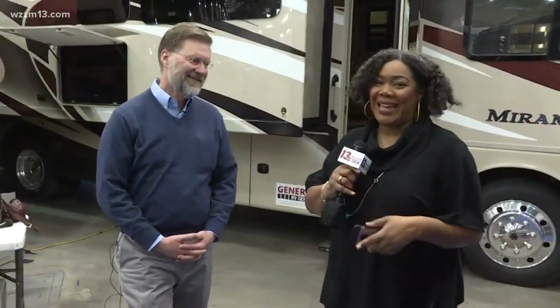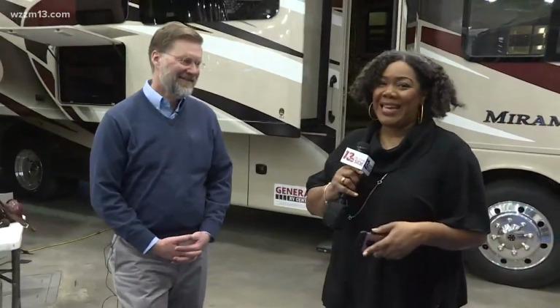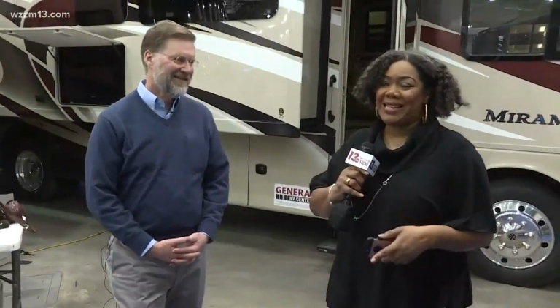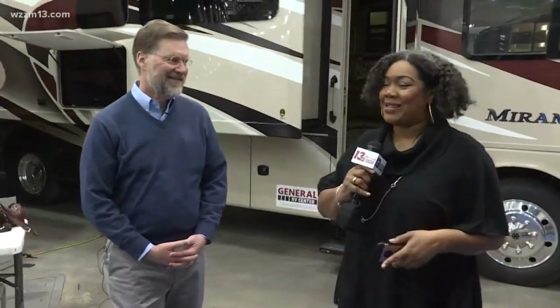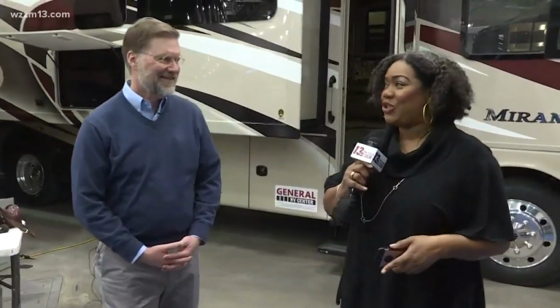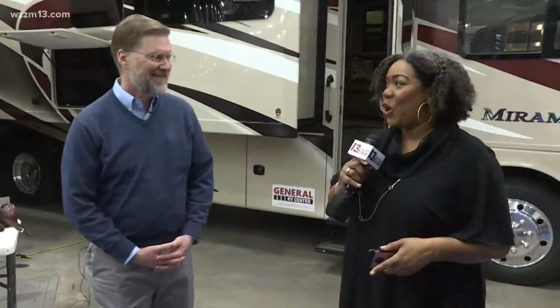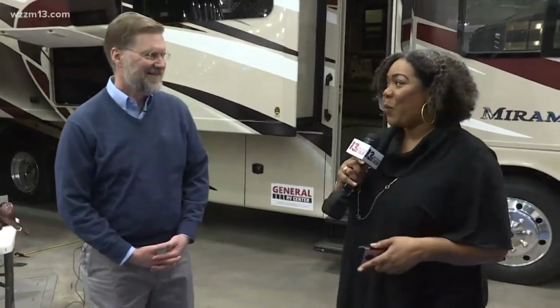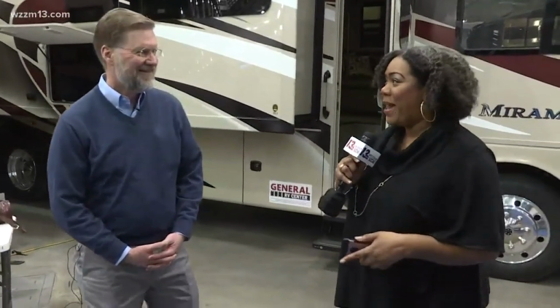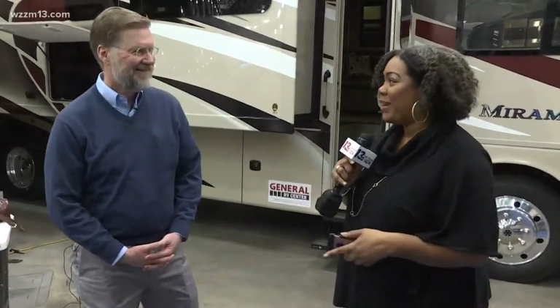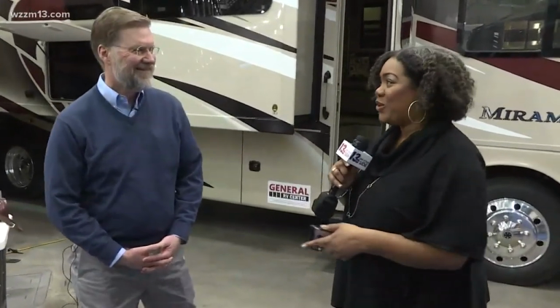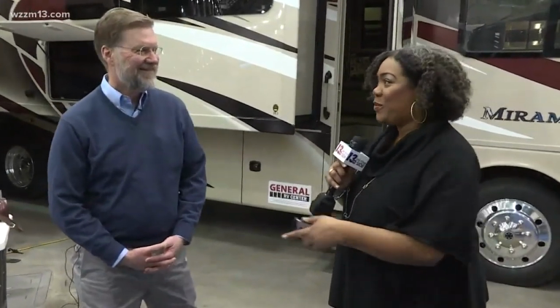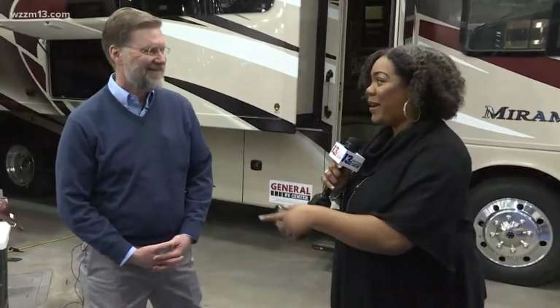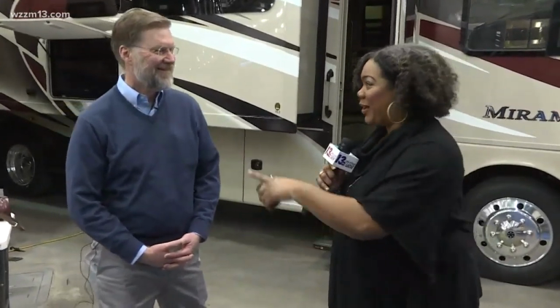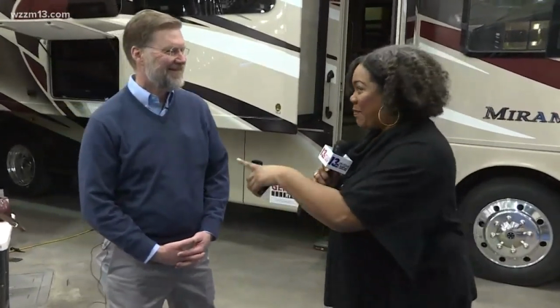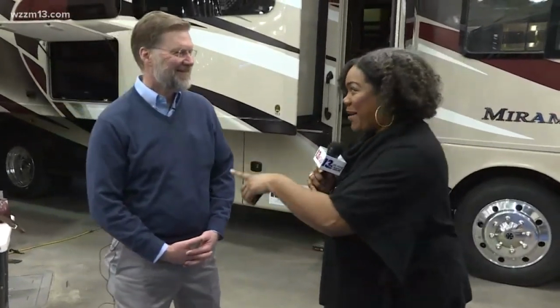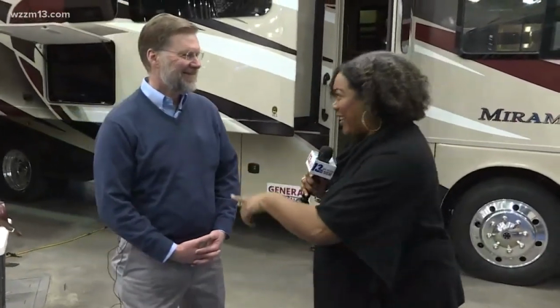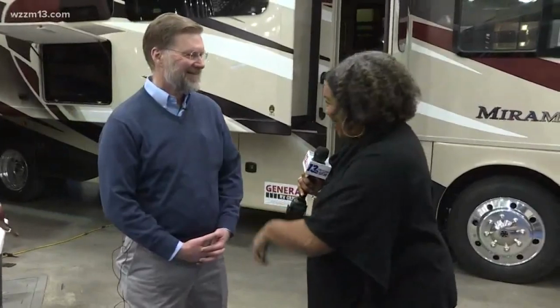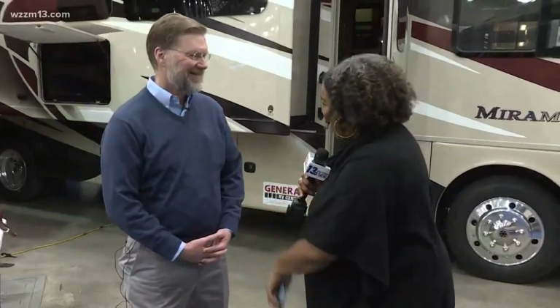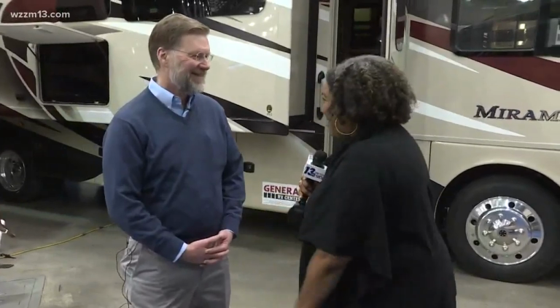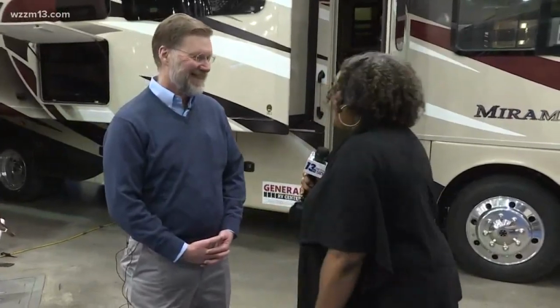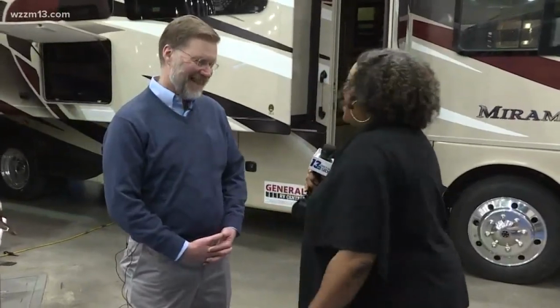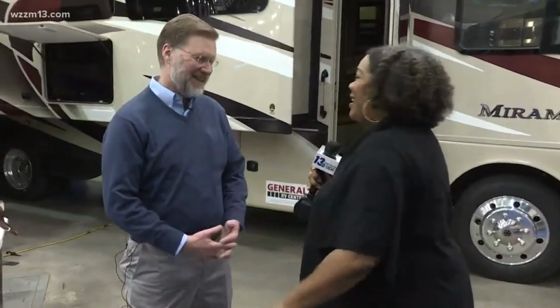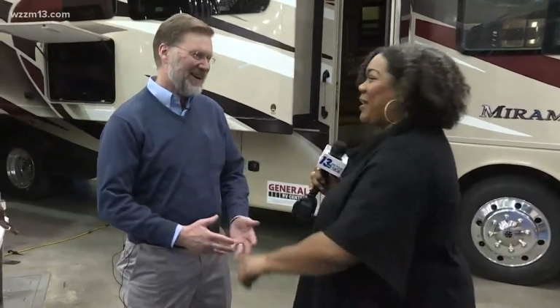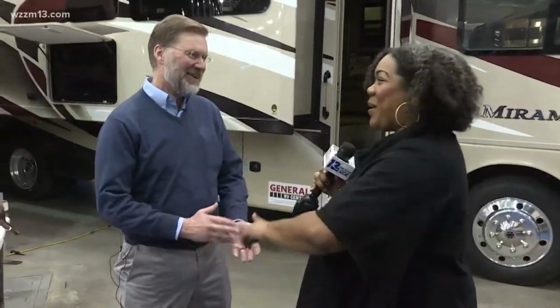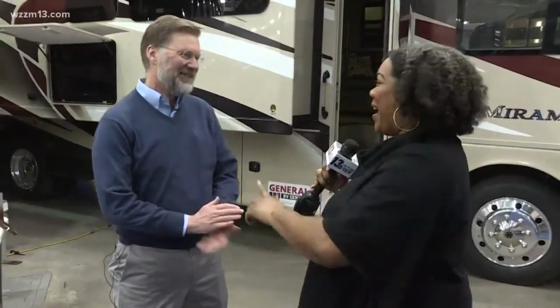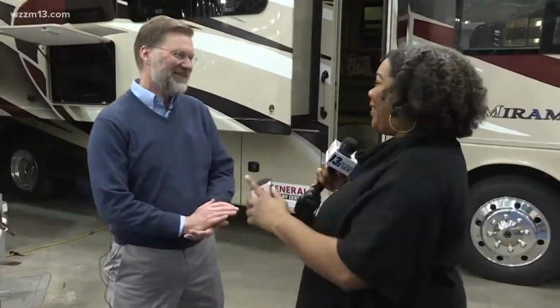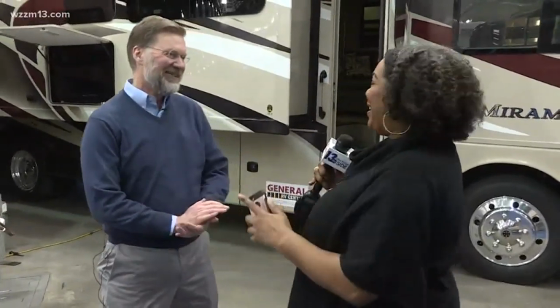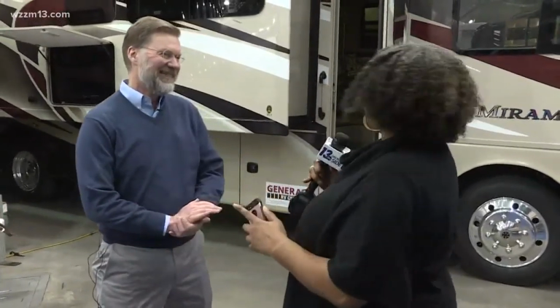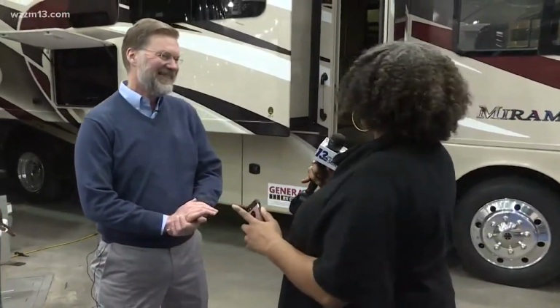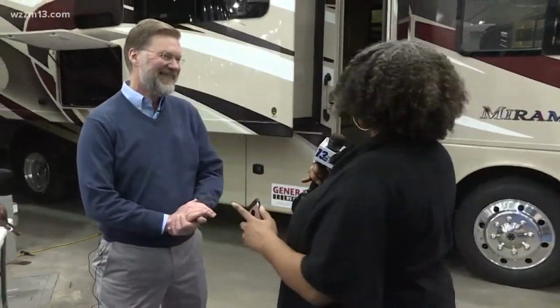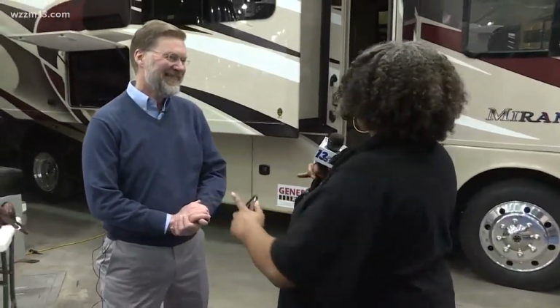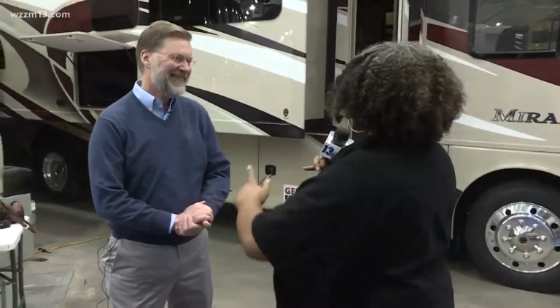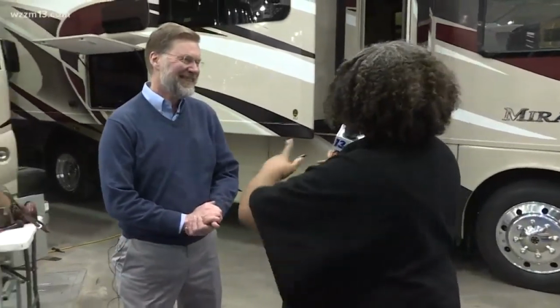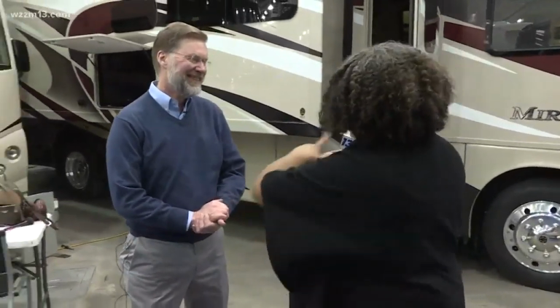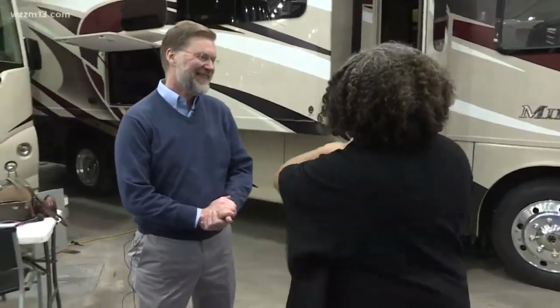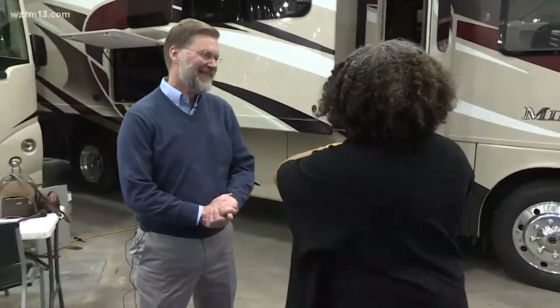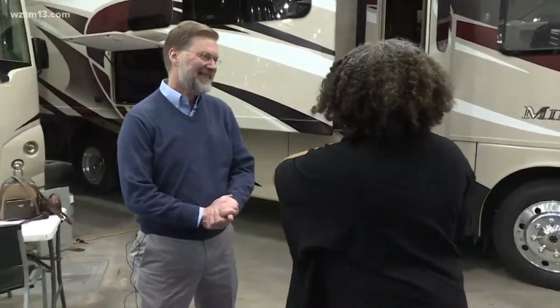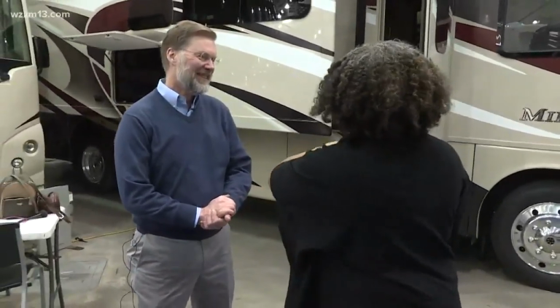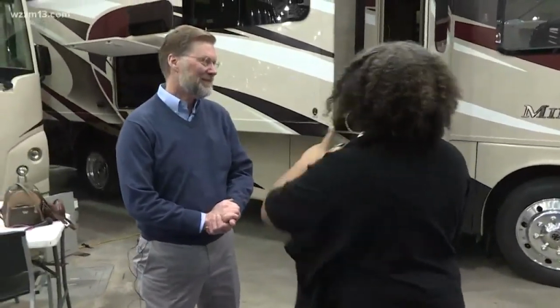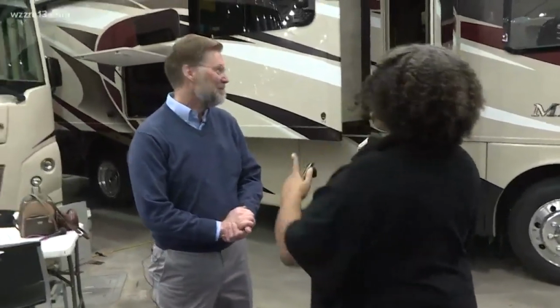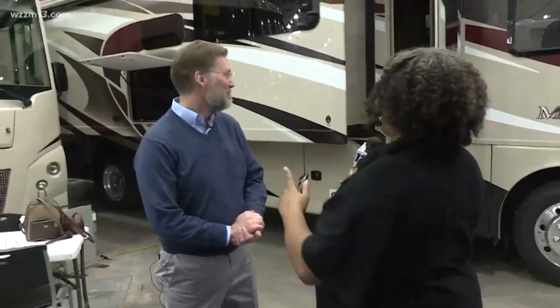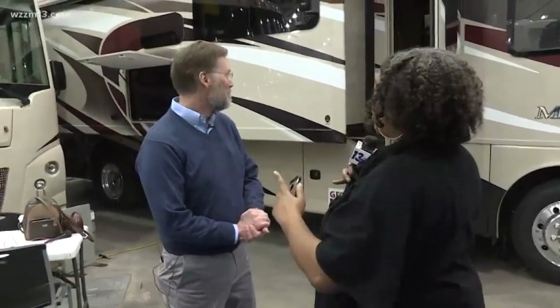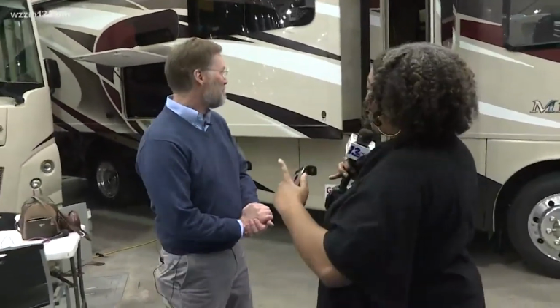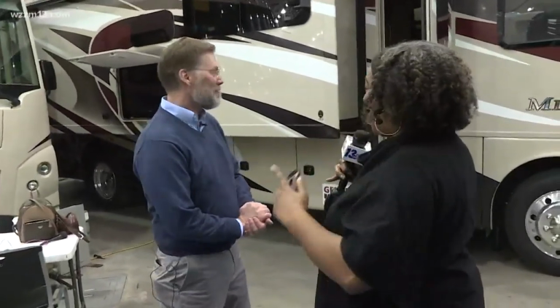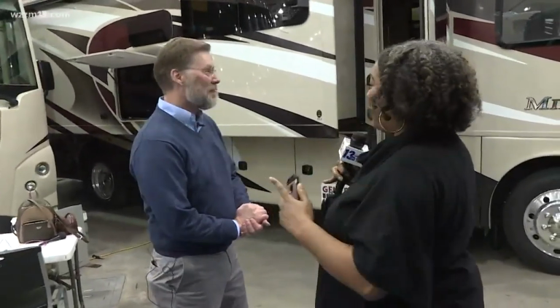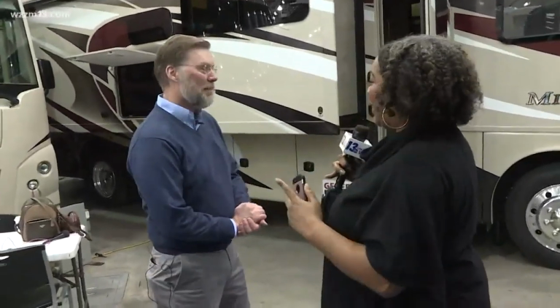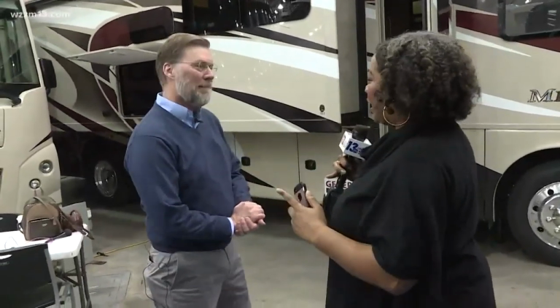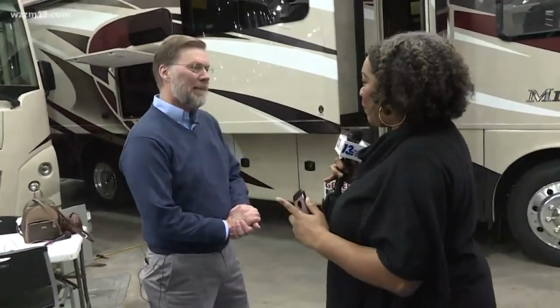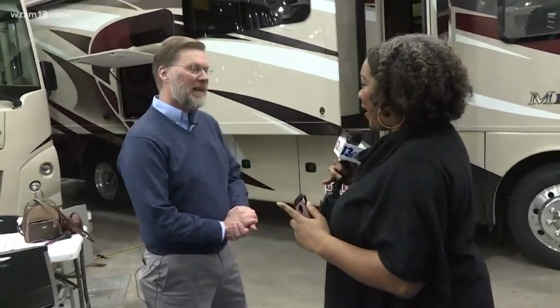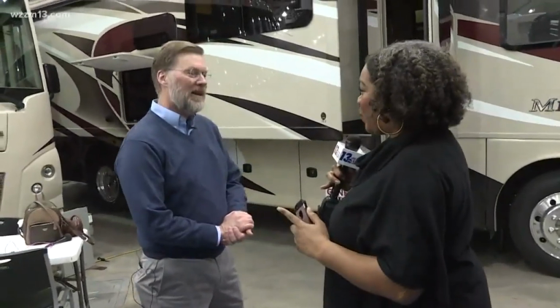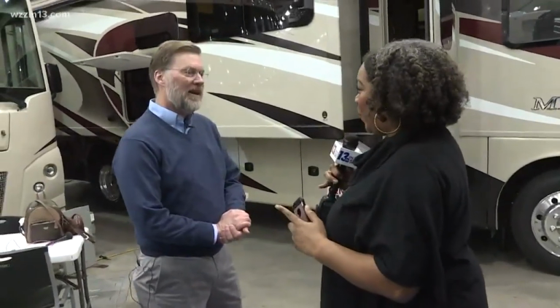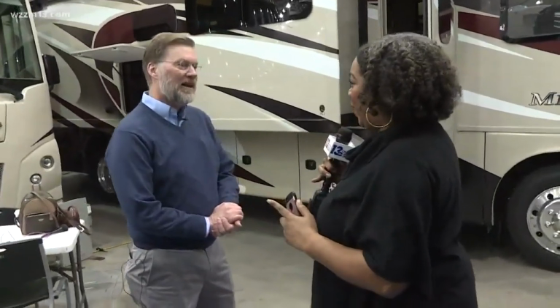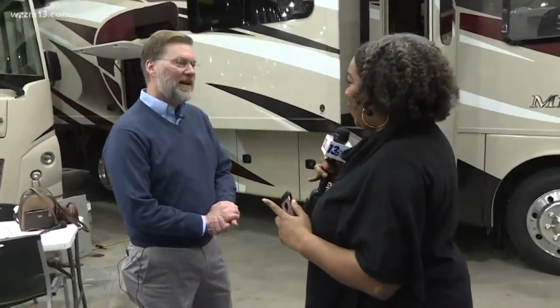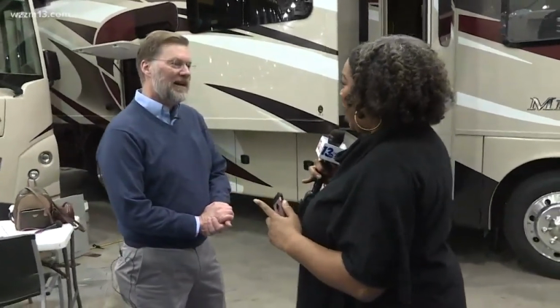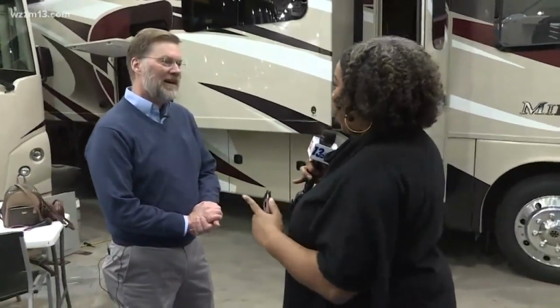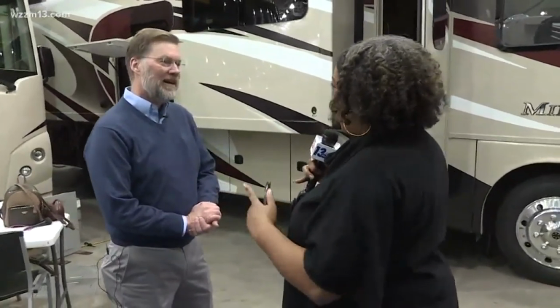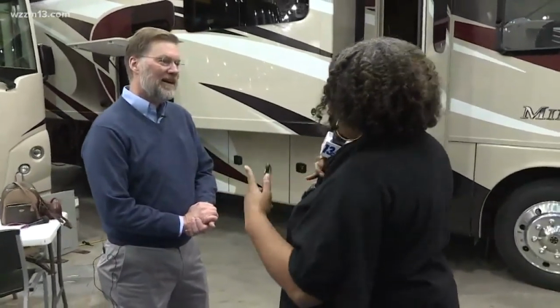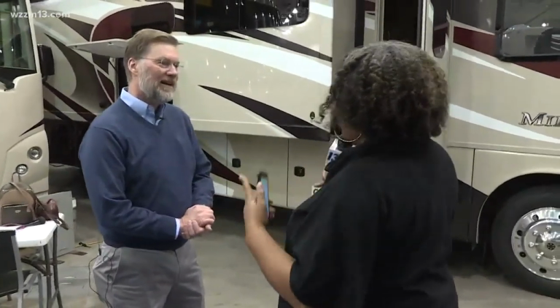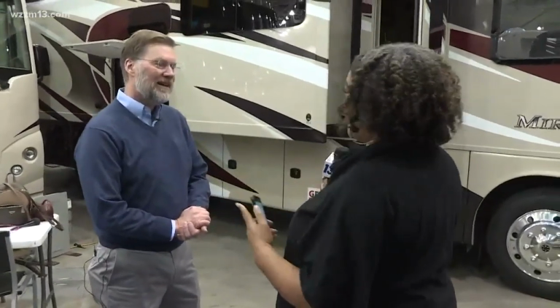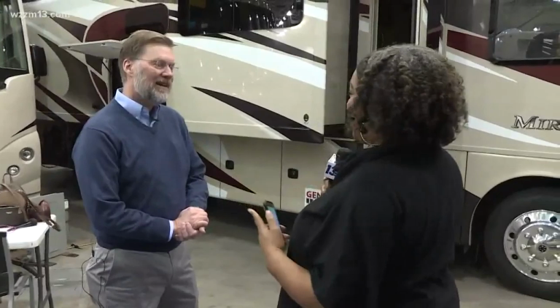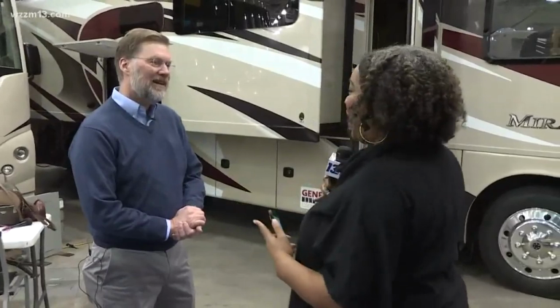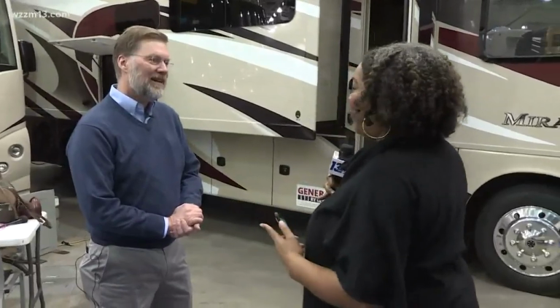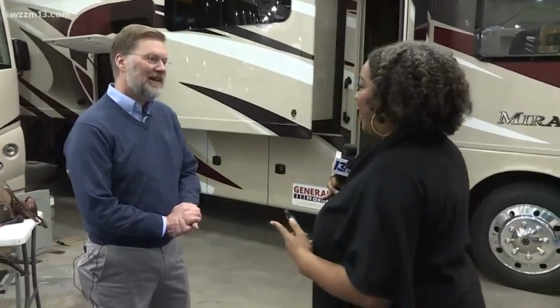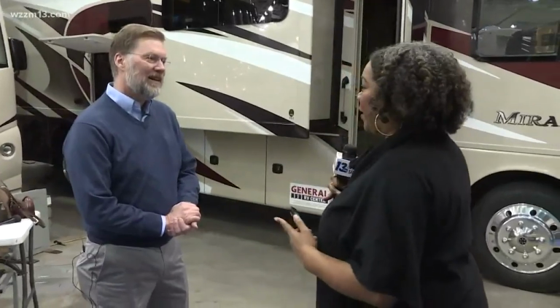He is the show manager. Mike, you're mic'd up. Show us the big picture — what we can expect when we come down here.